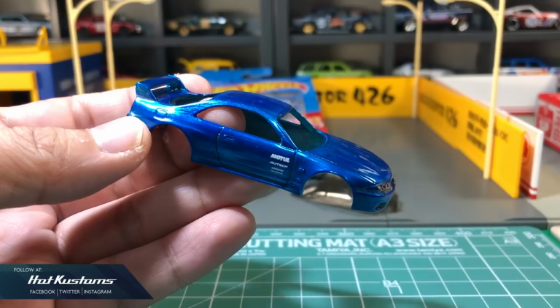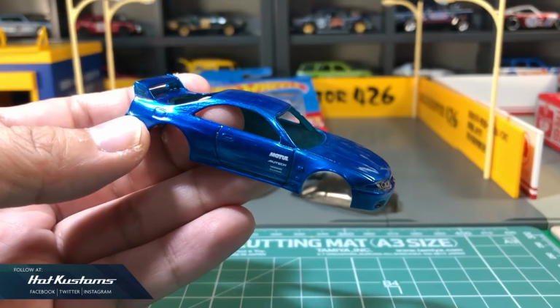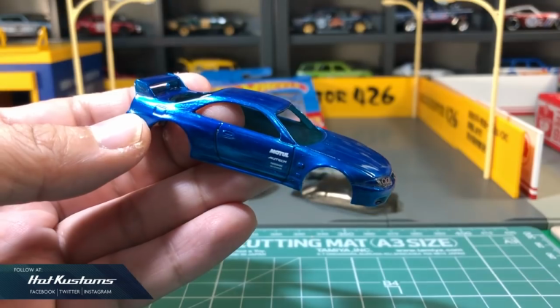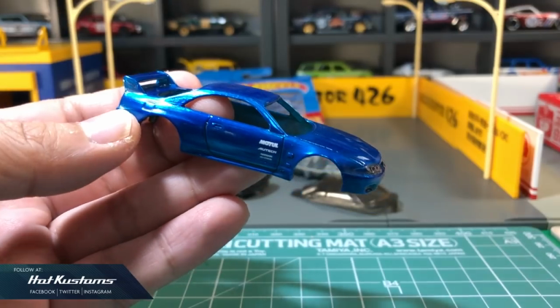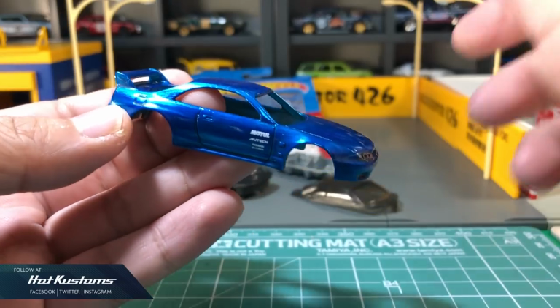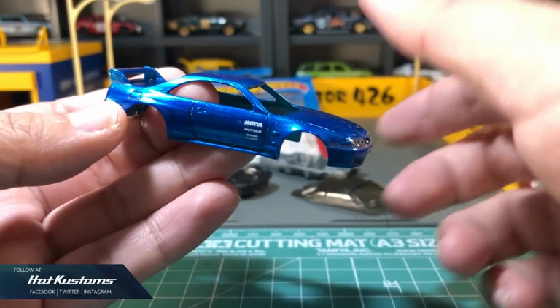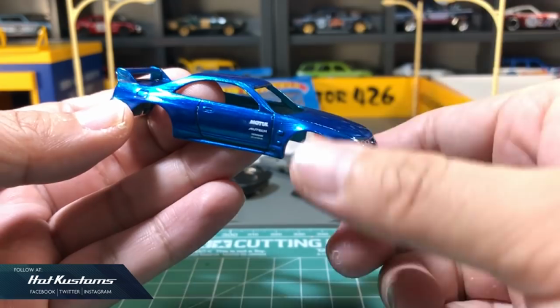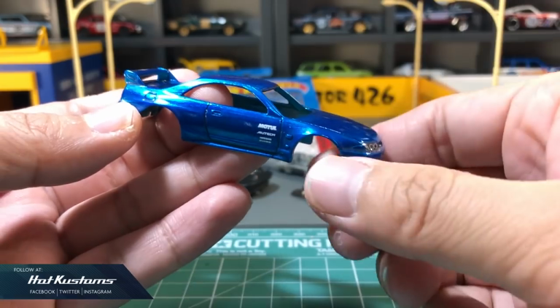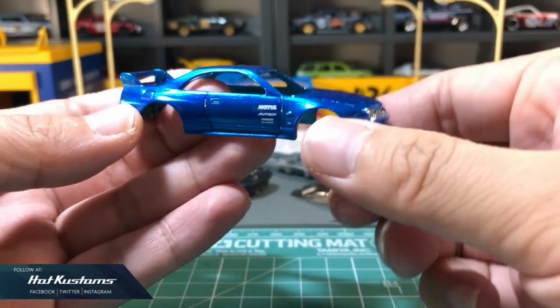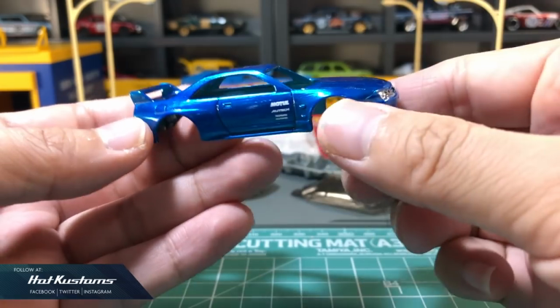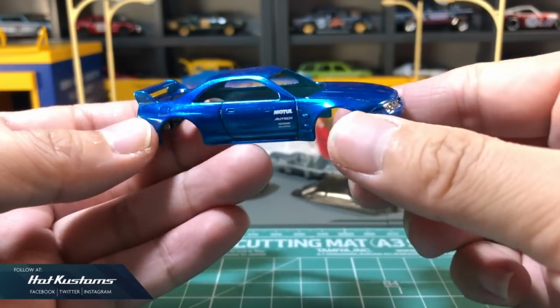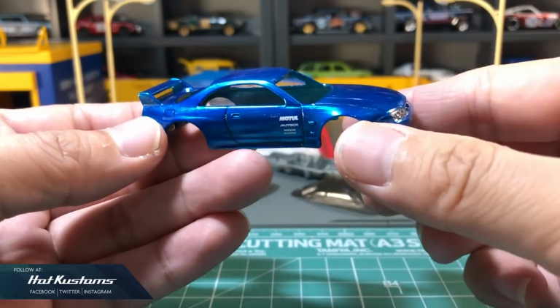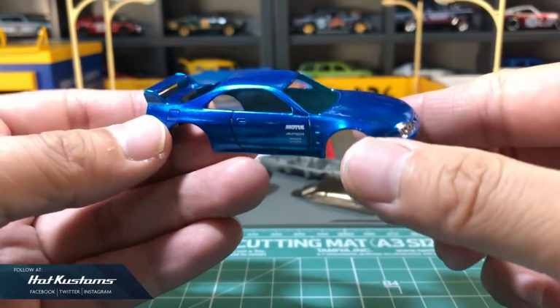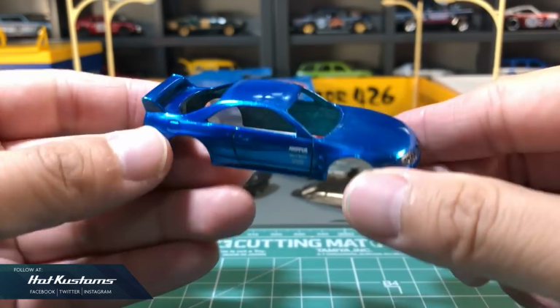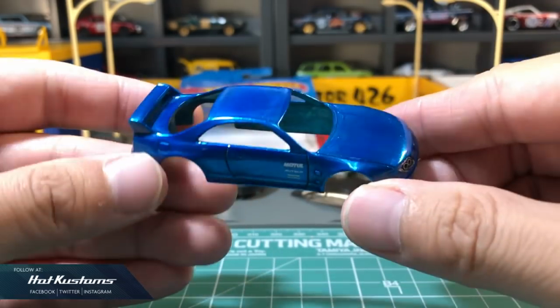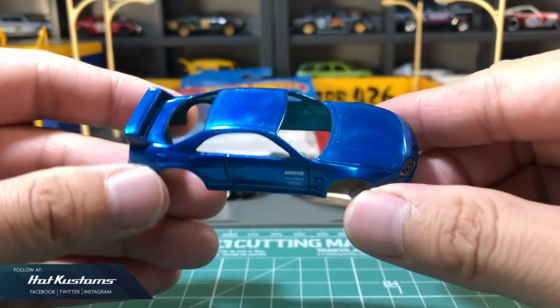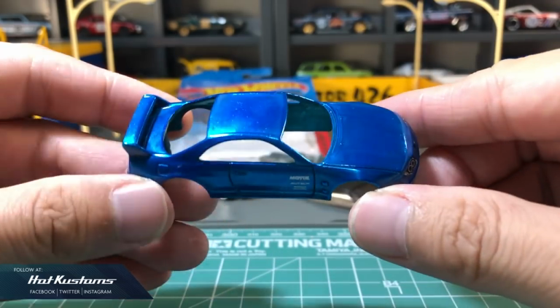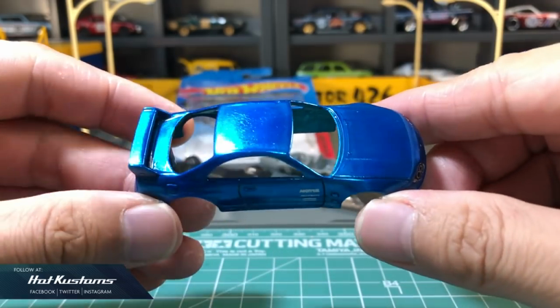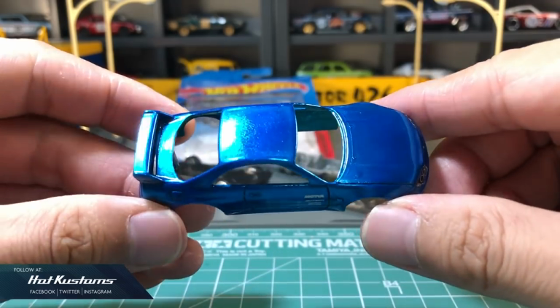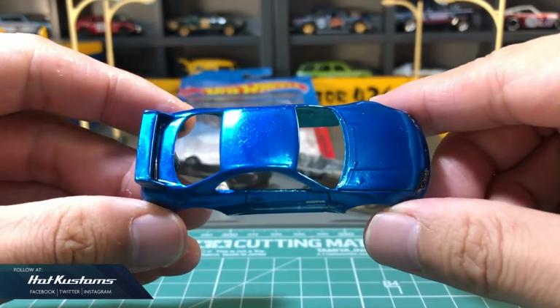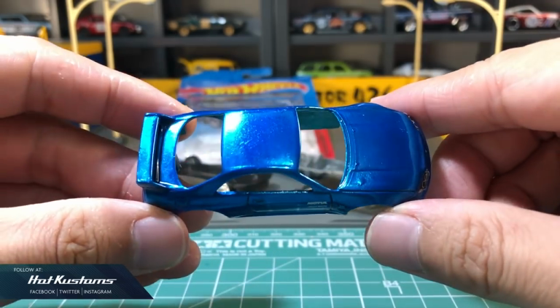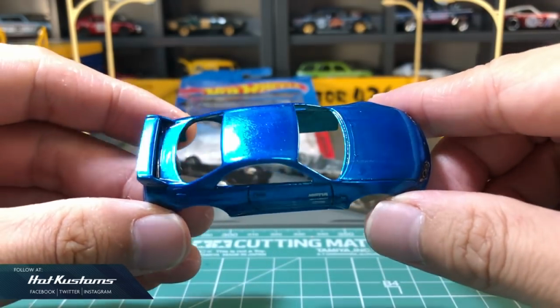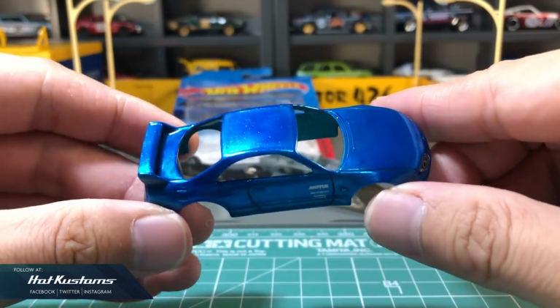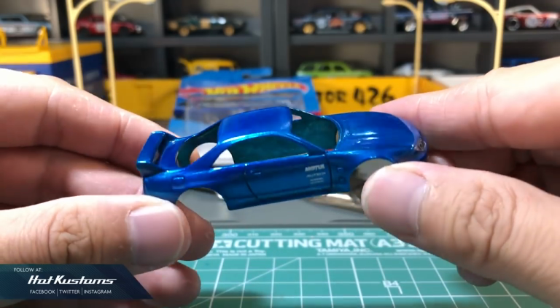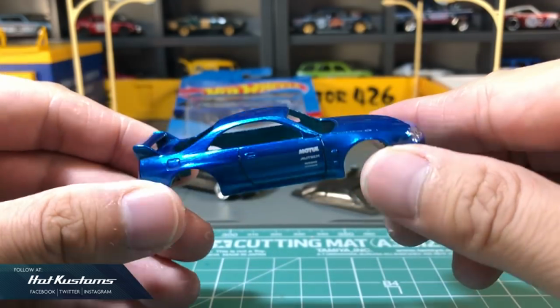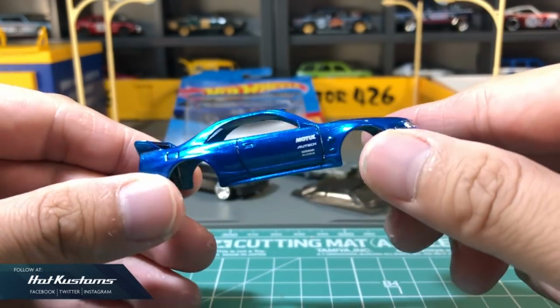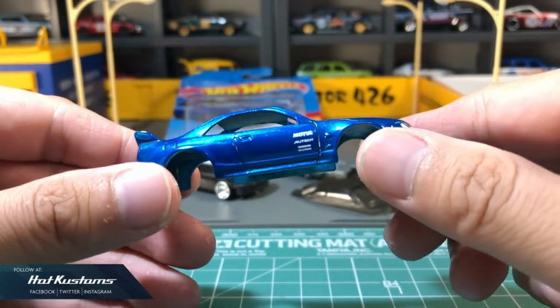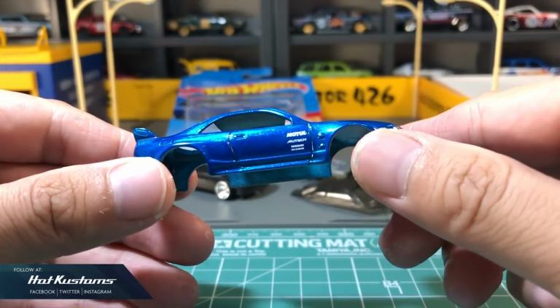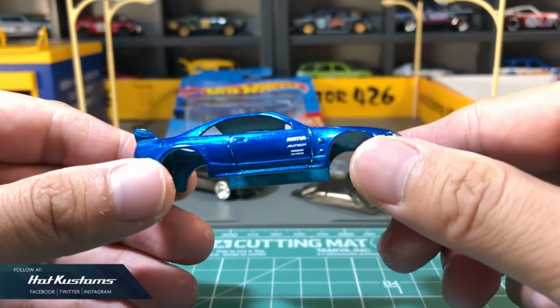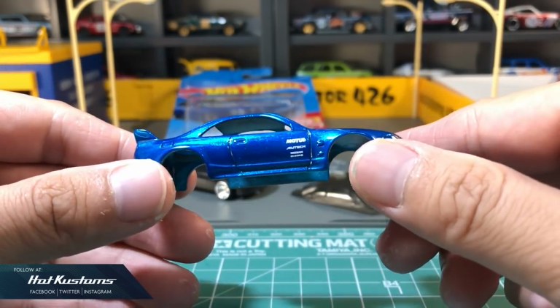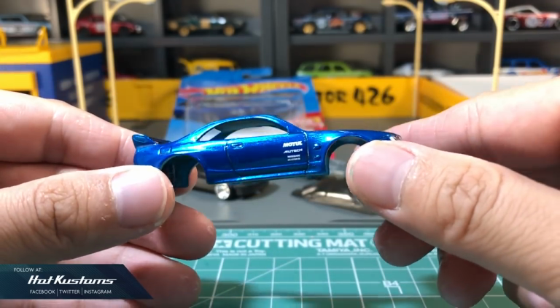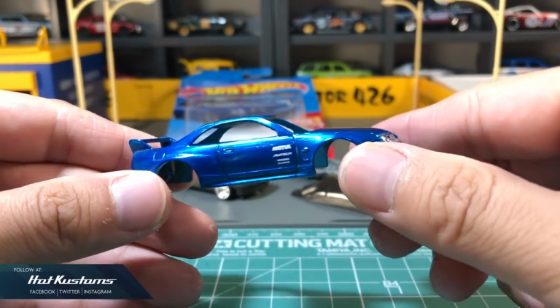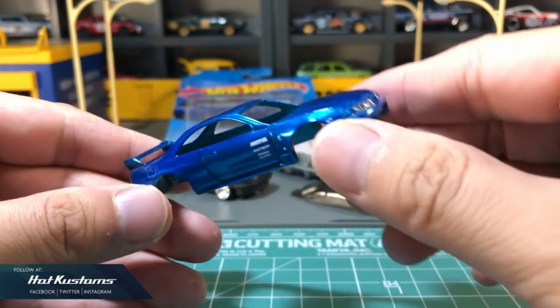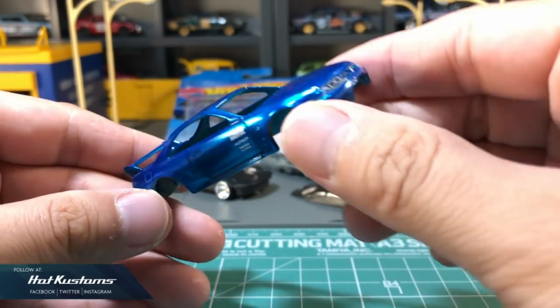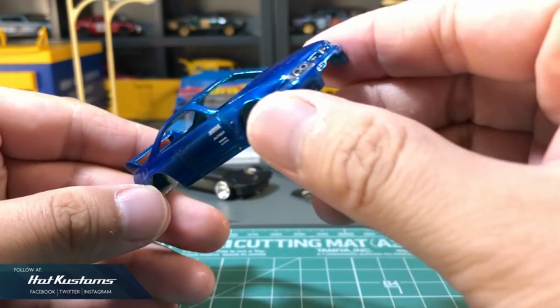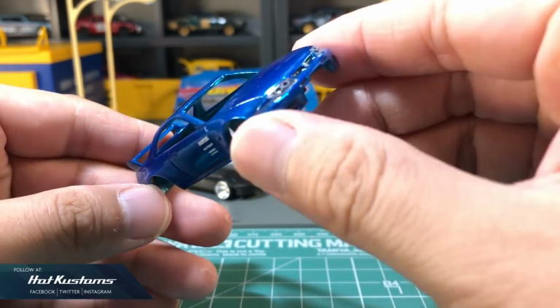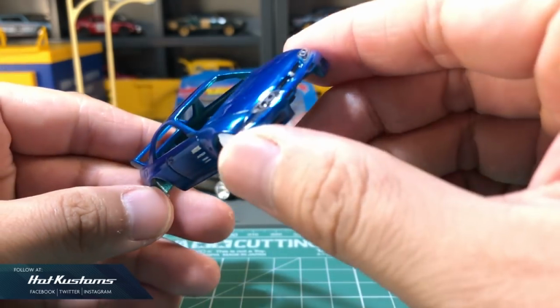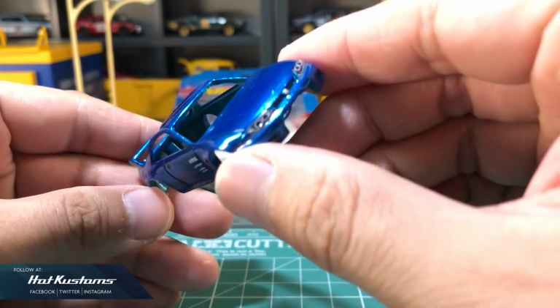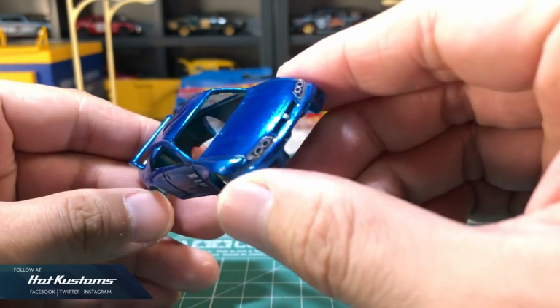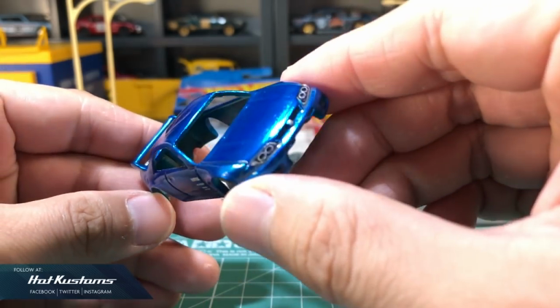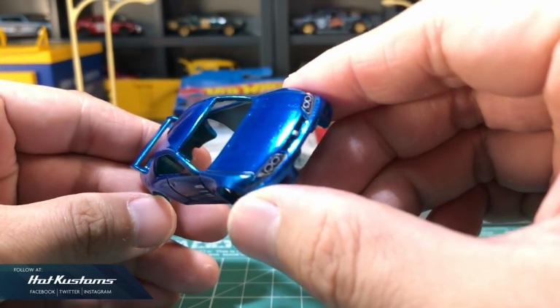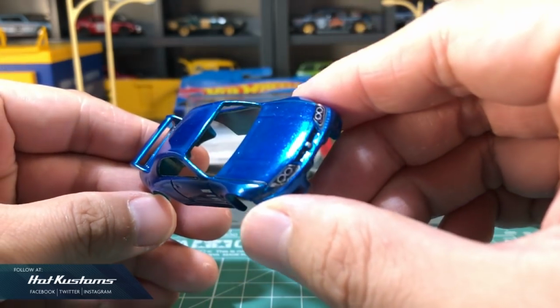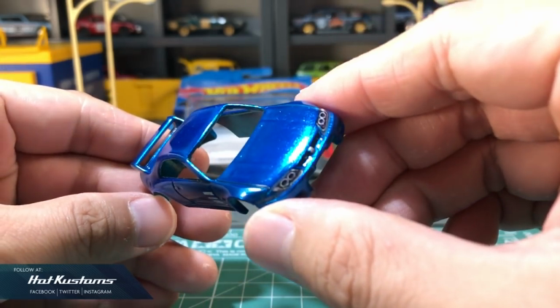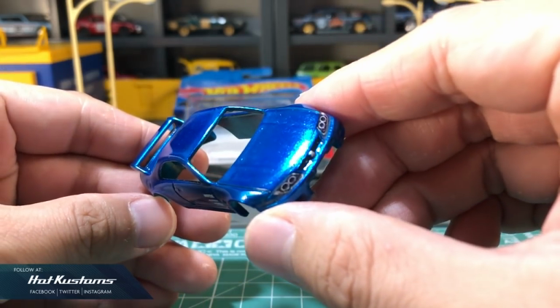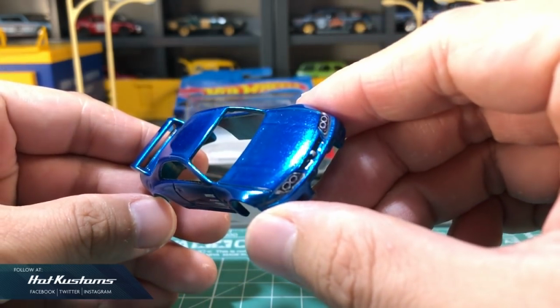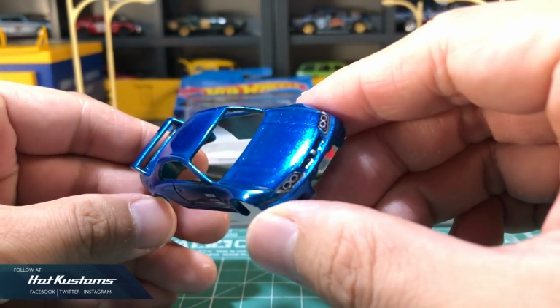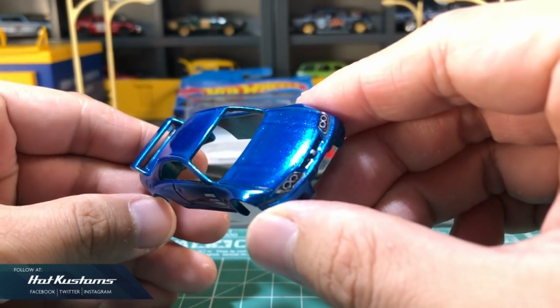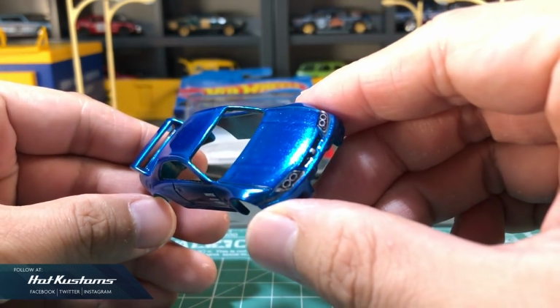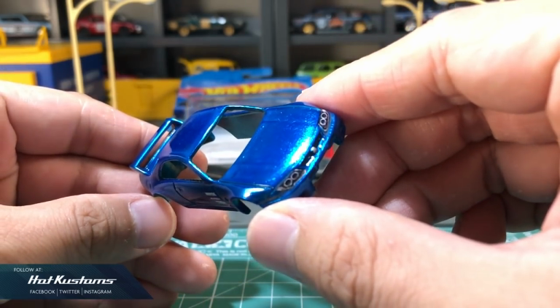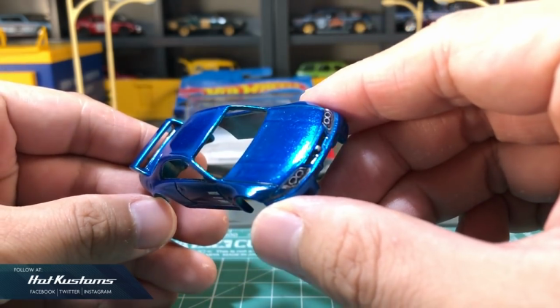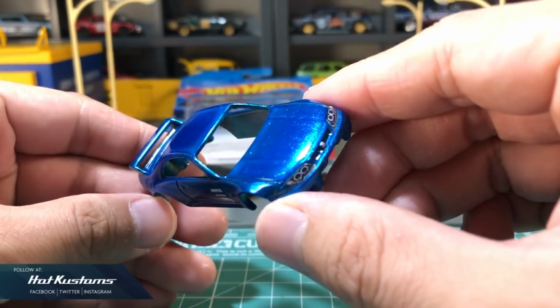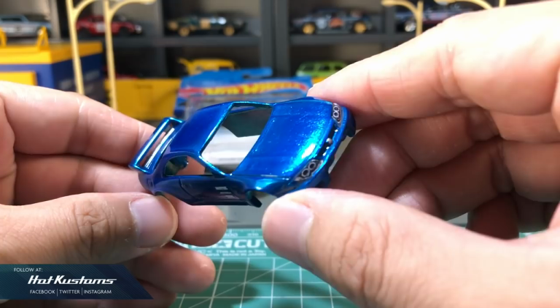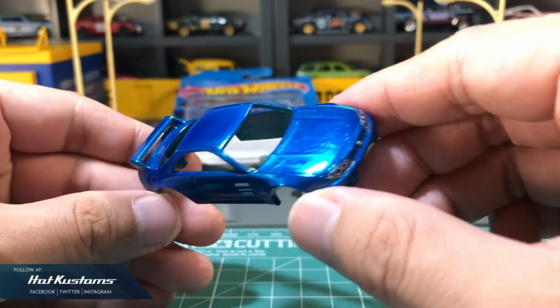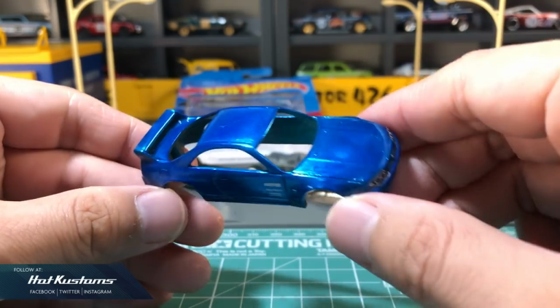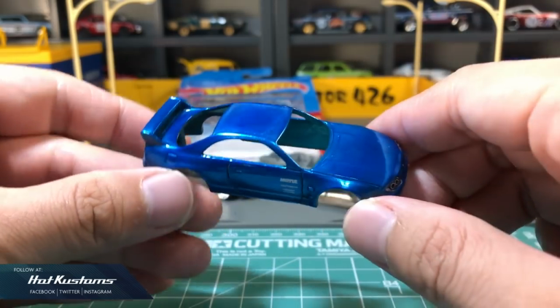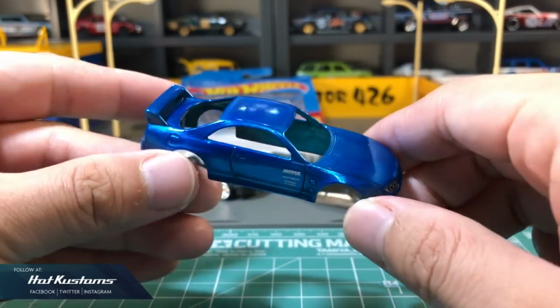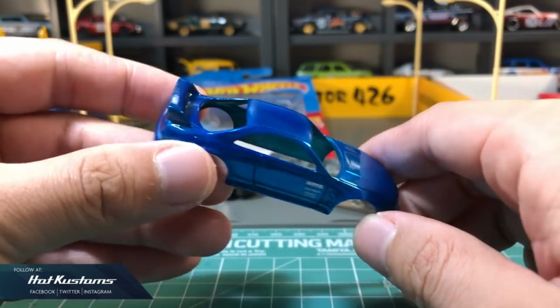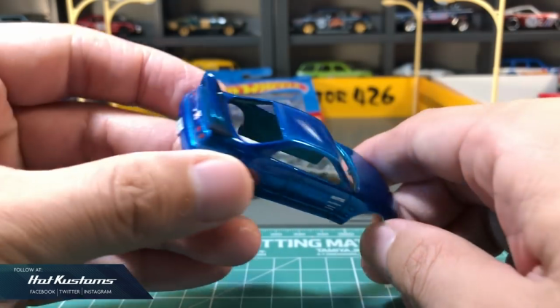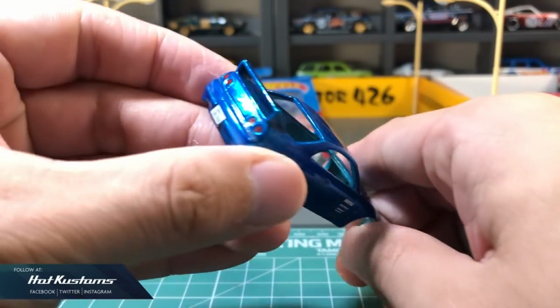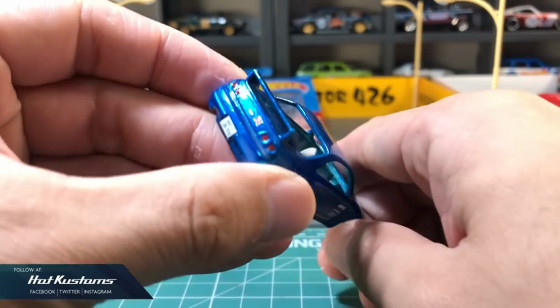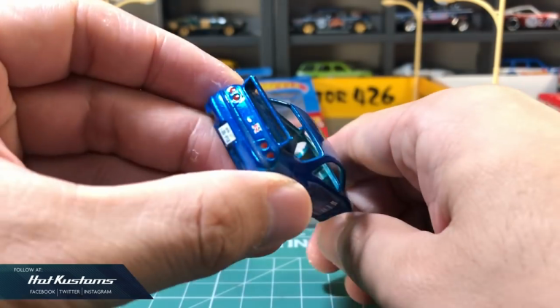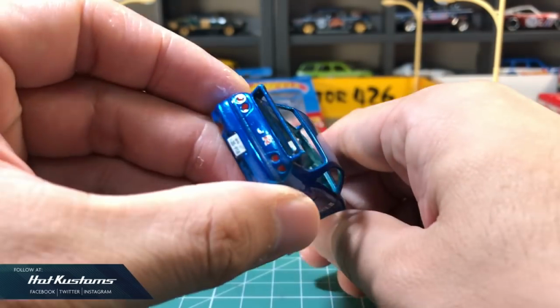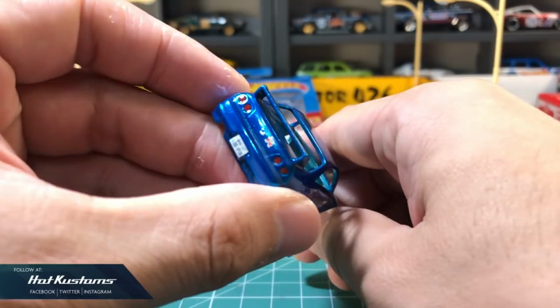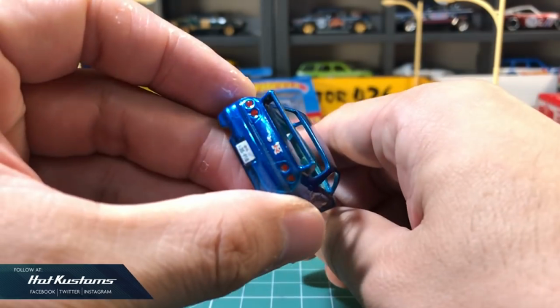I paint the tail lights and additional details on the body before two coats of clear. And now it's ready for final assembly.